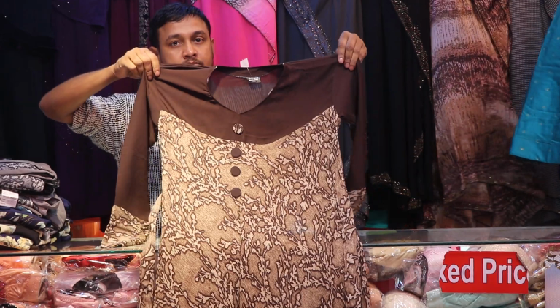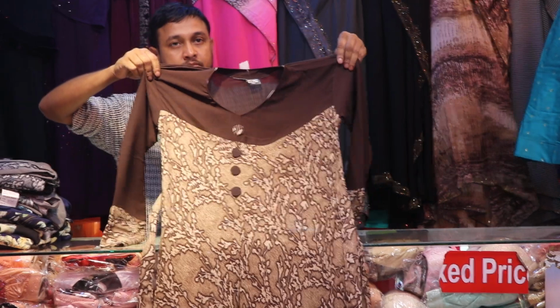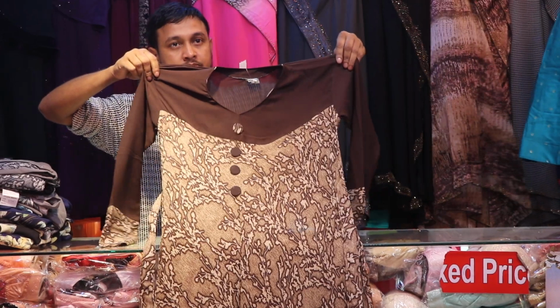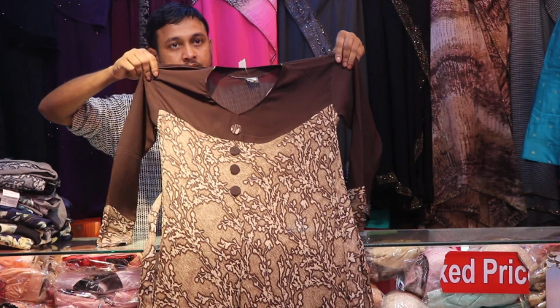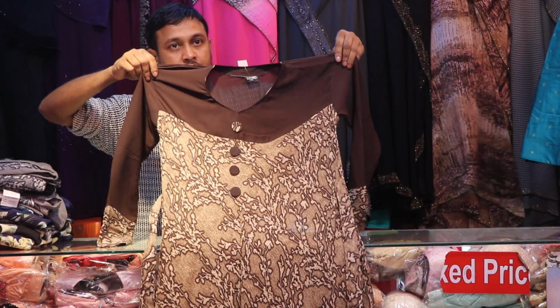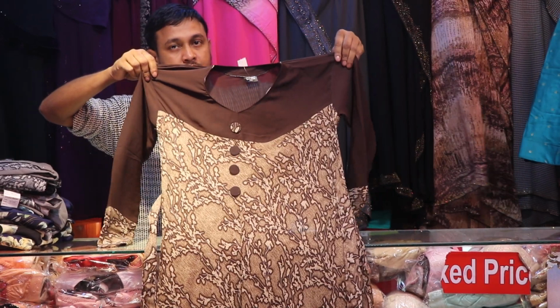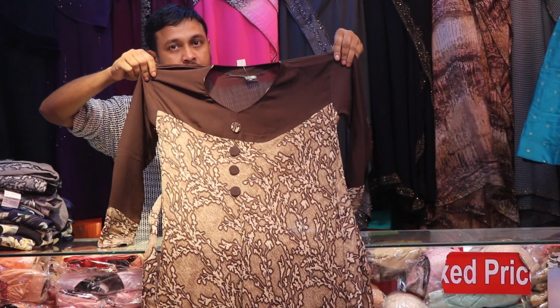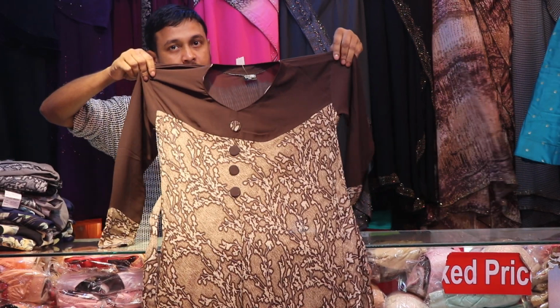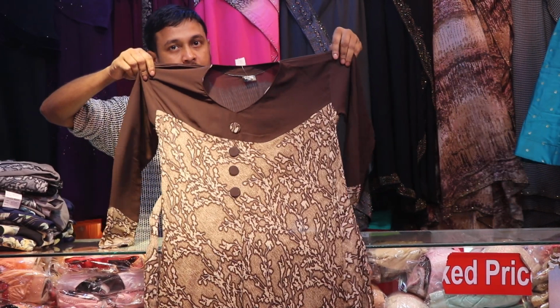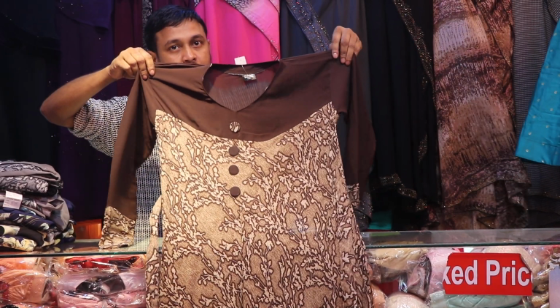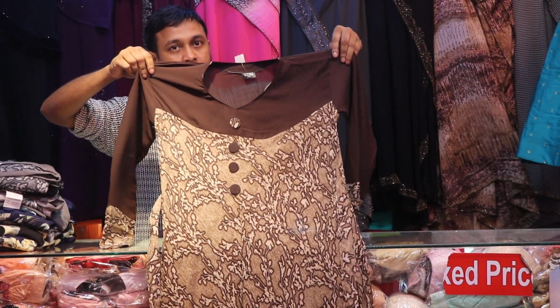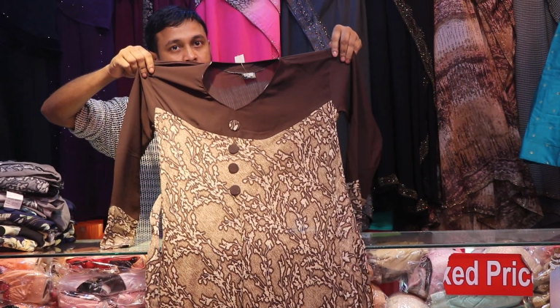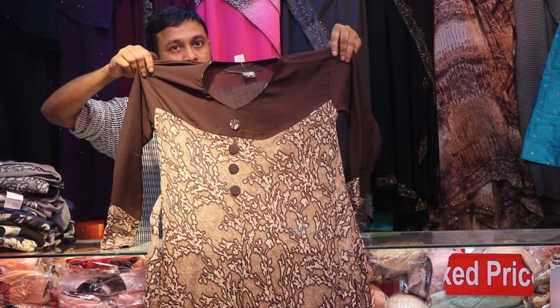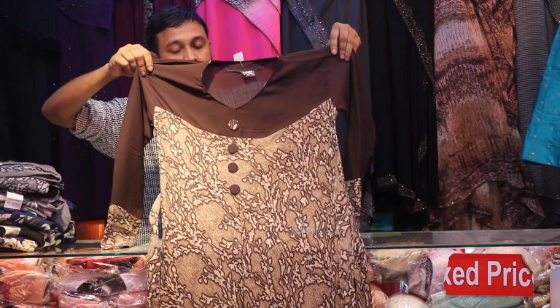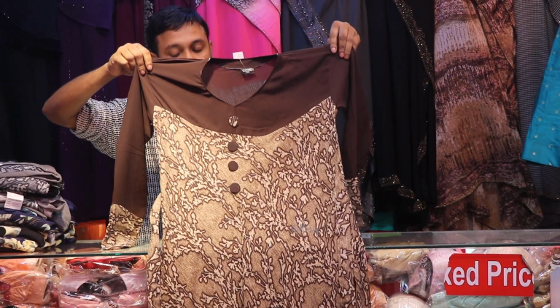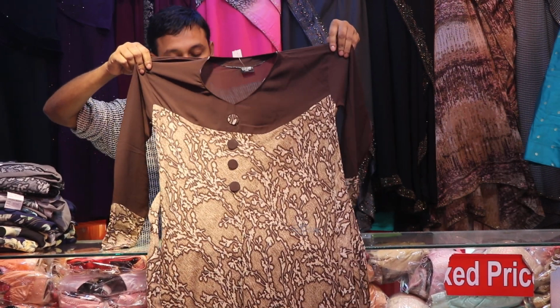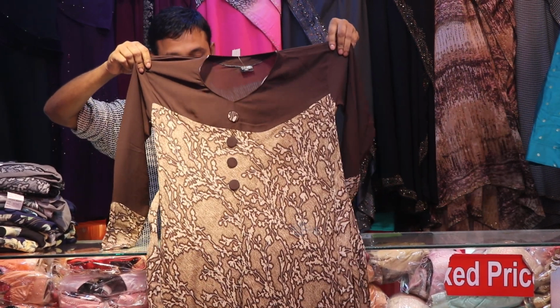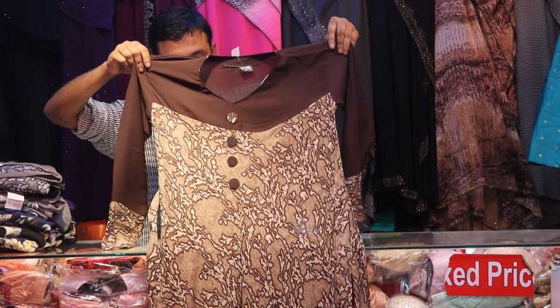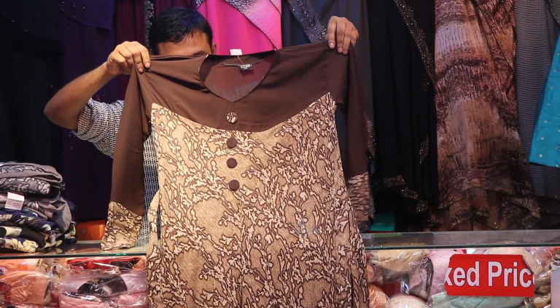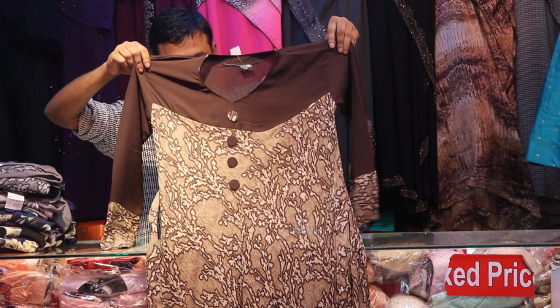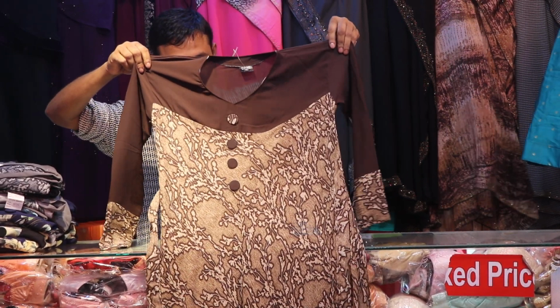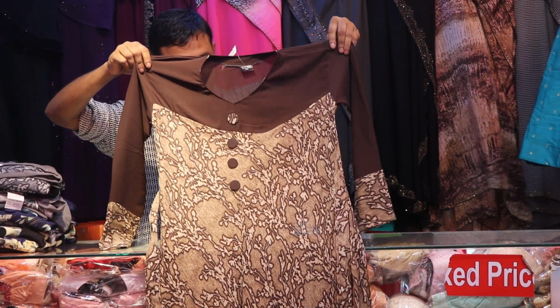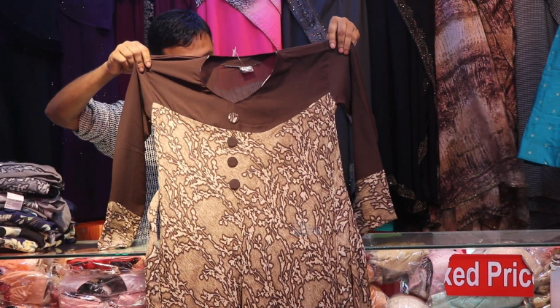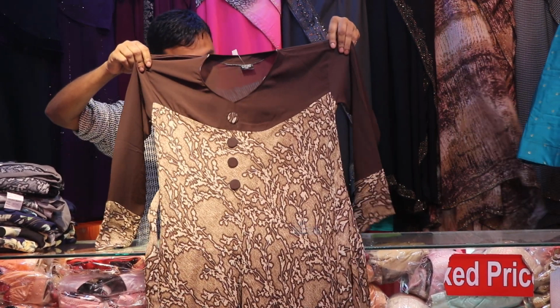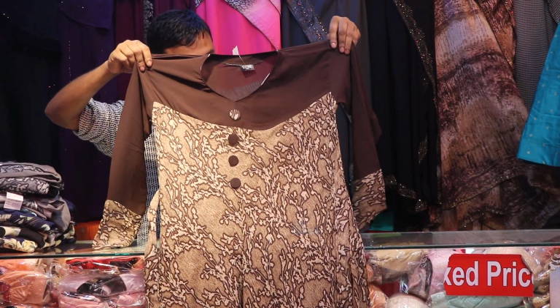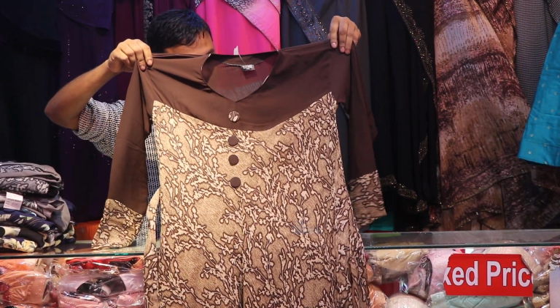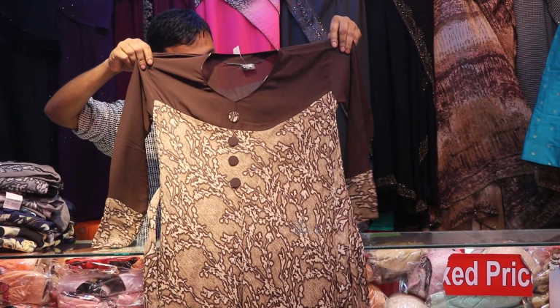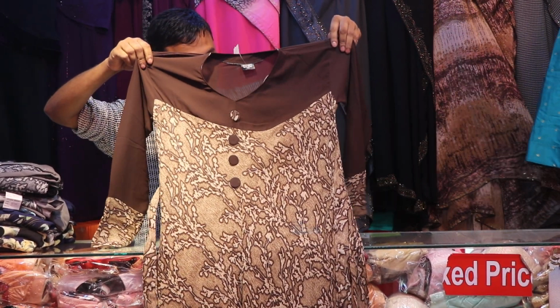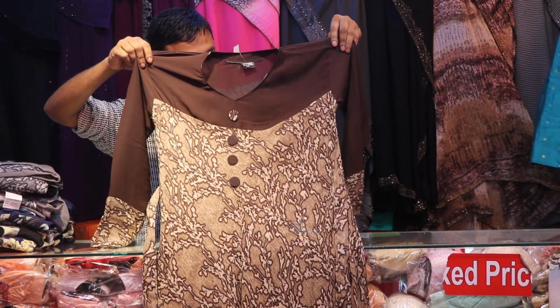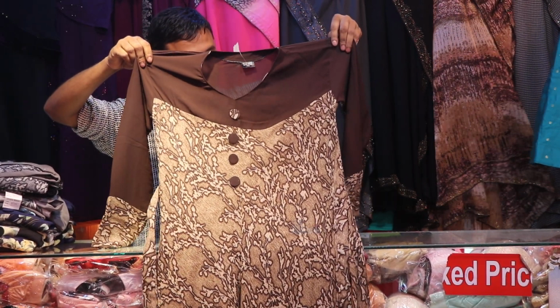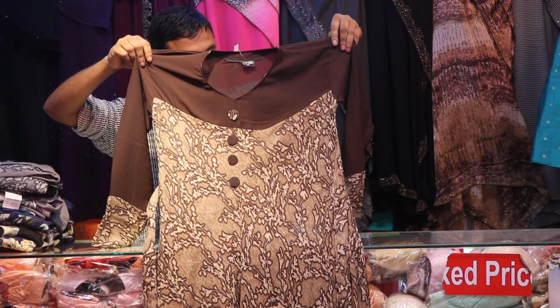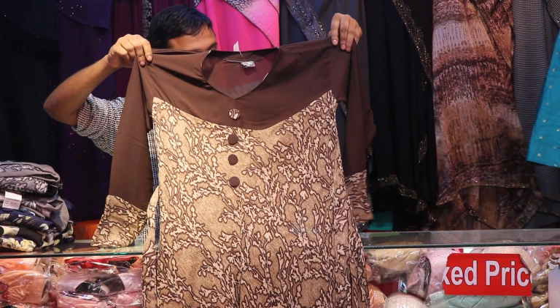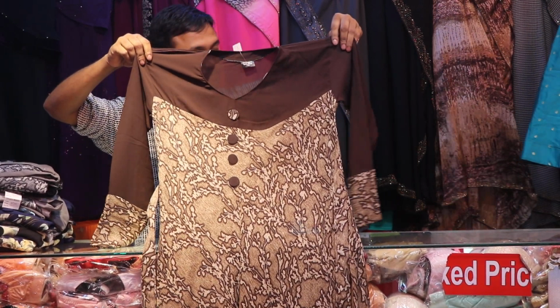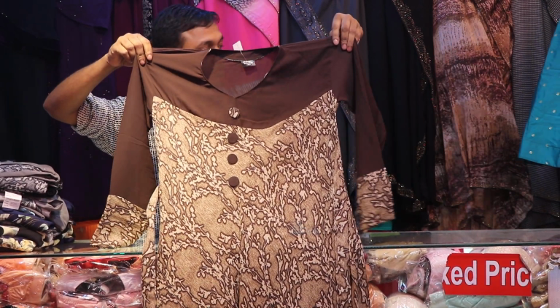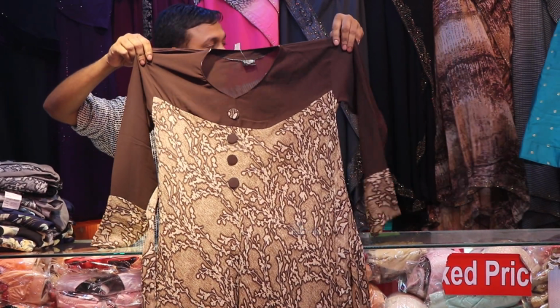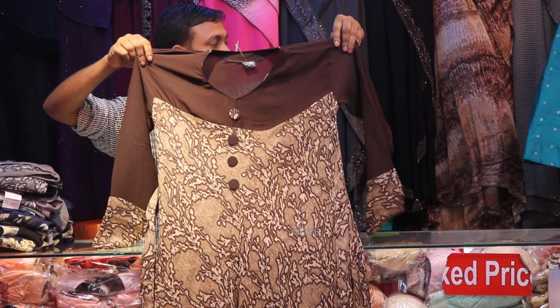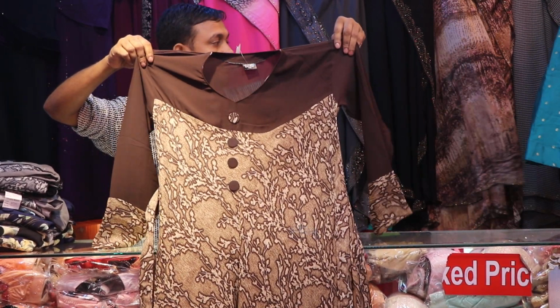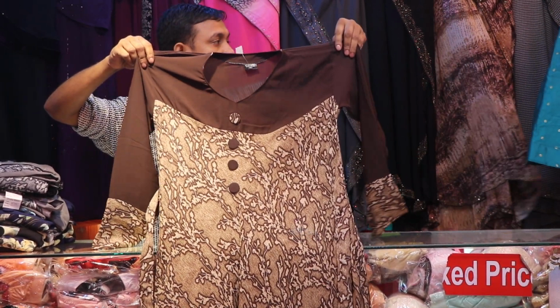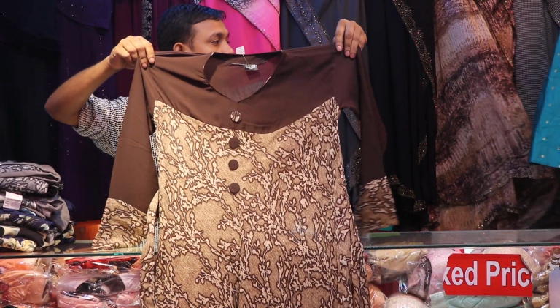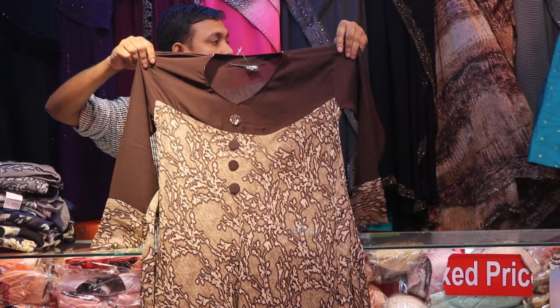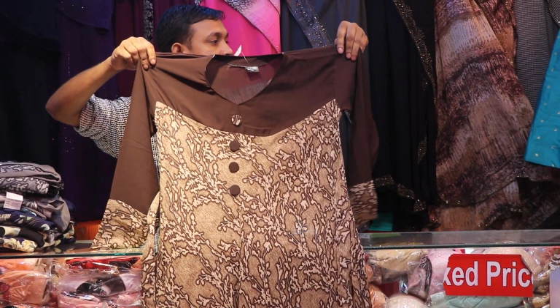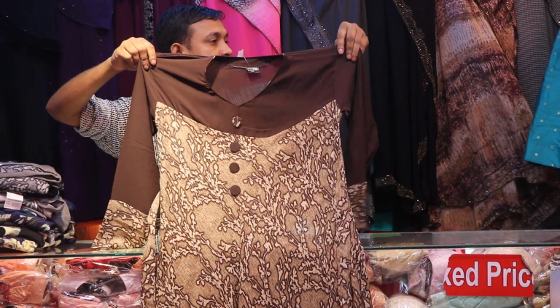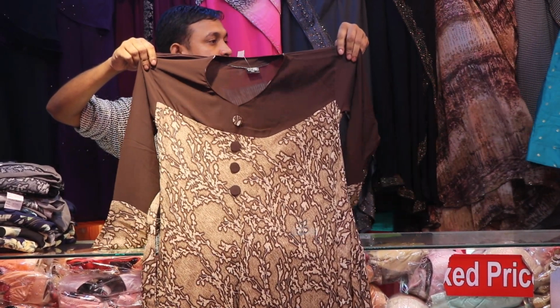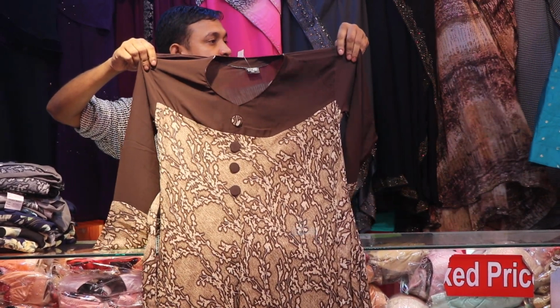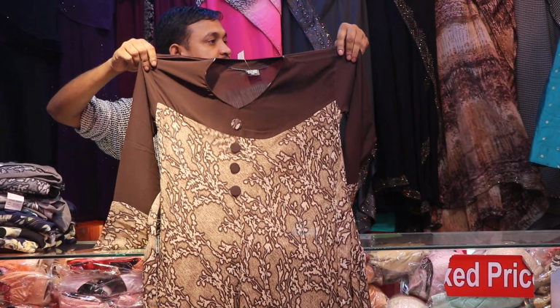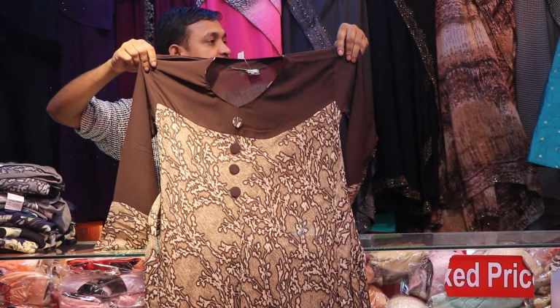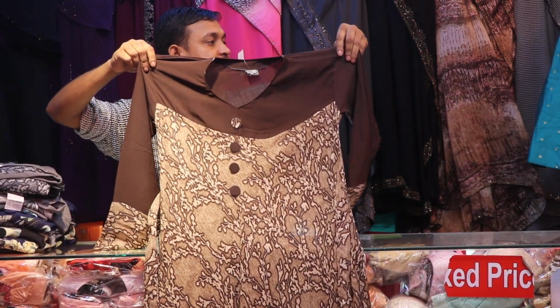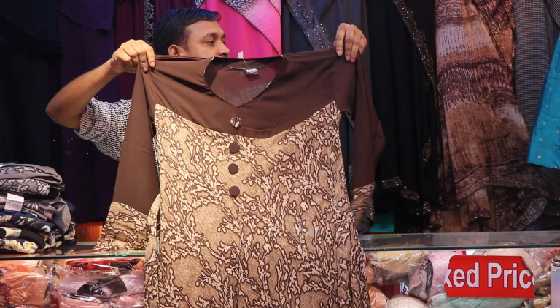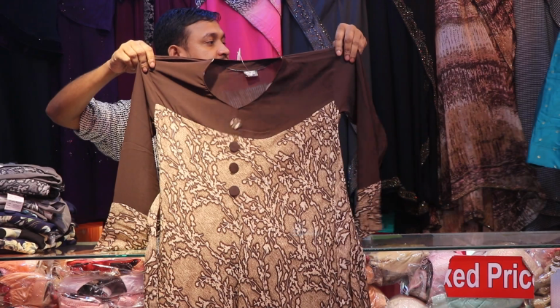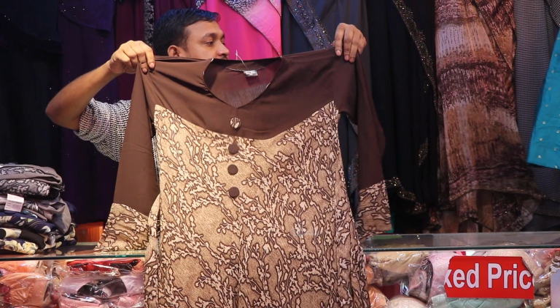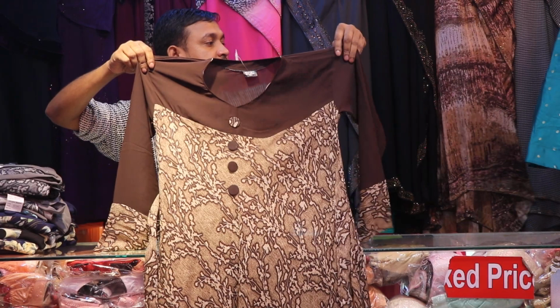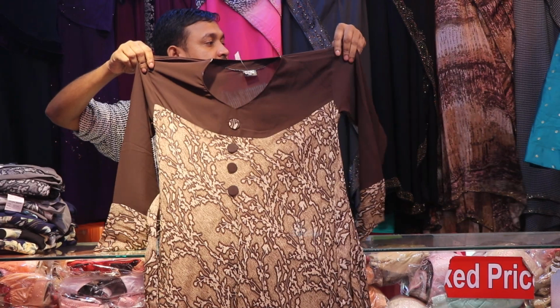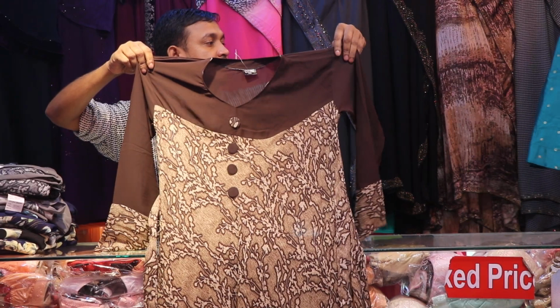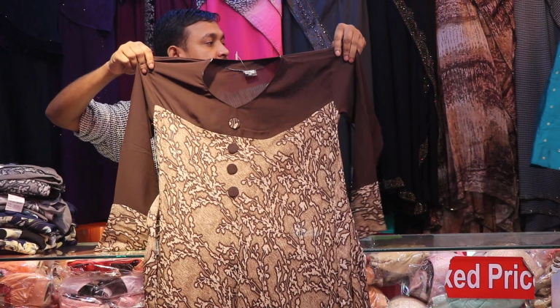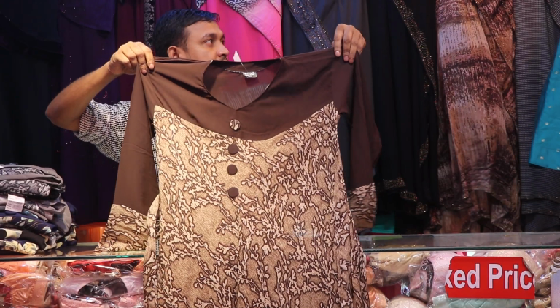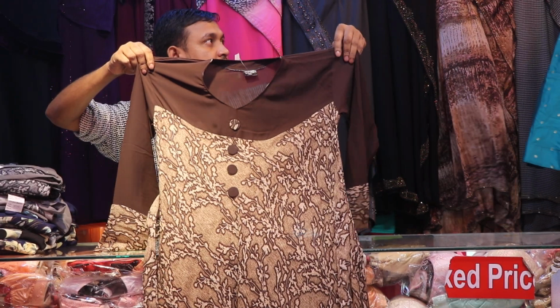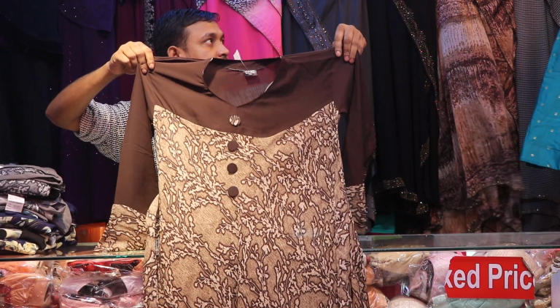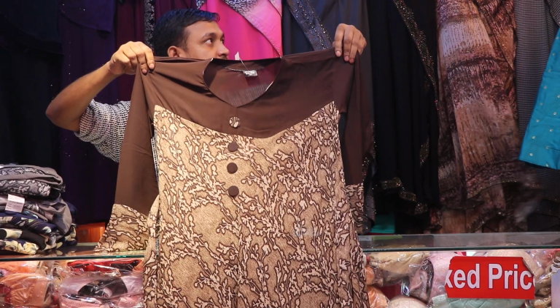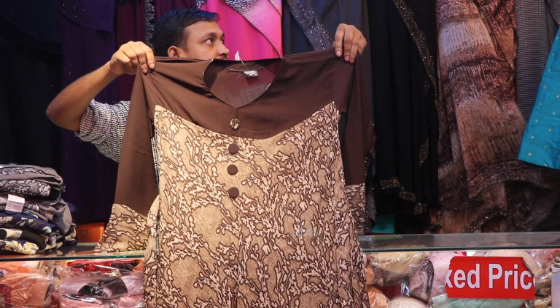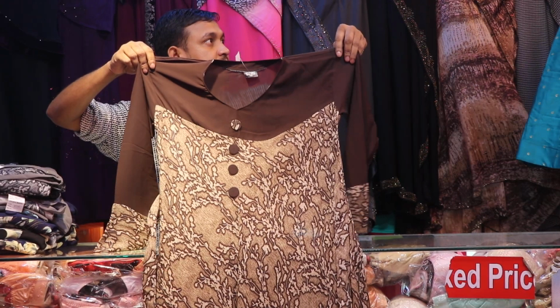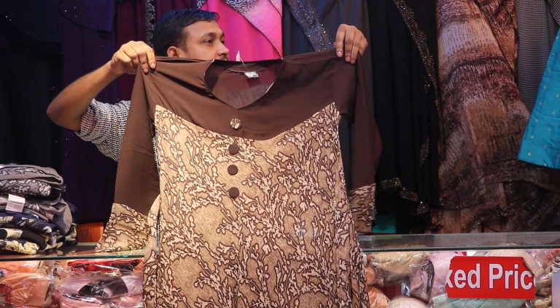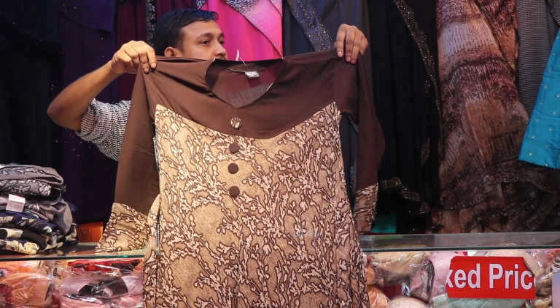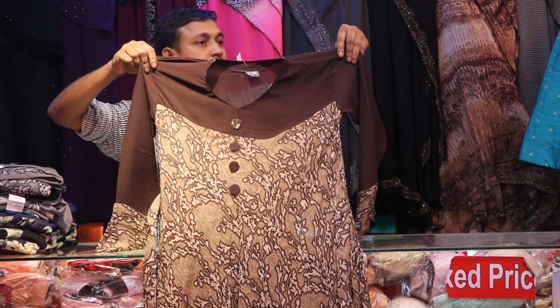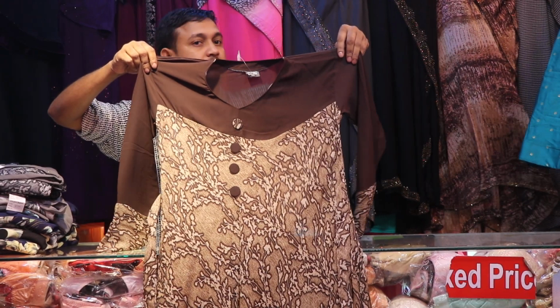Assalamualaikum viewers, I am Kya Chaudhuri. Today I am going to talk about the product — the Burkha collection.